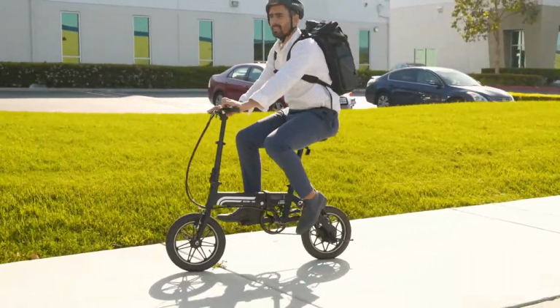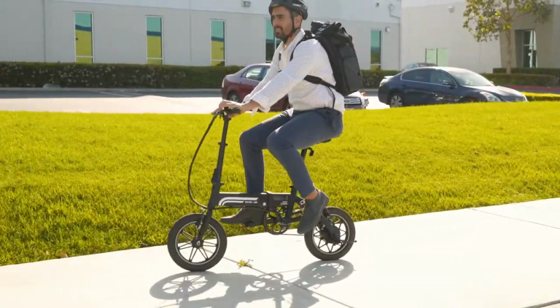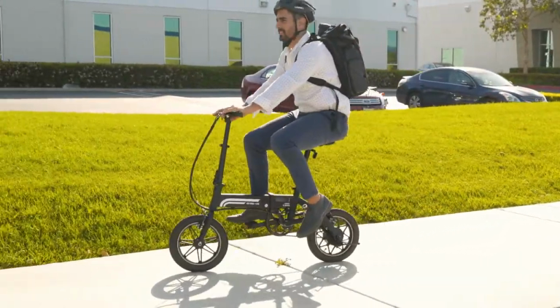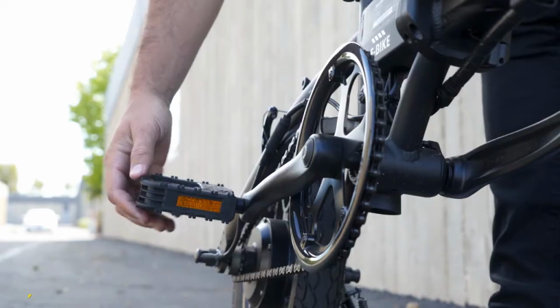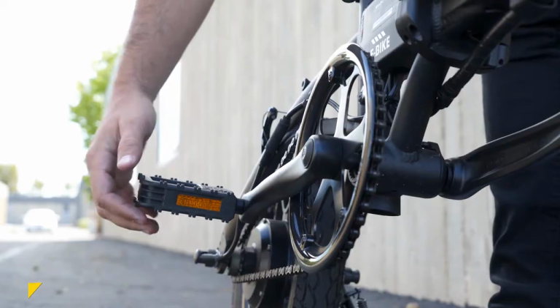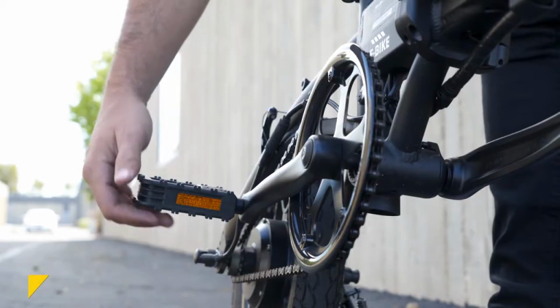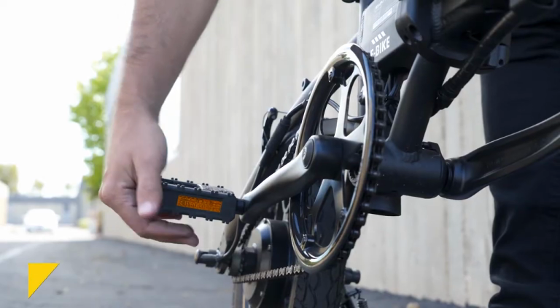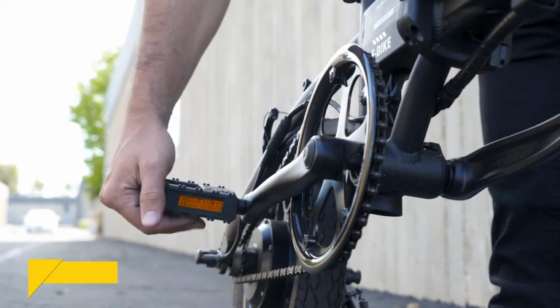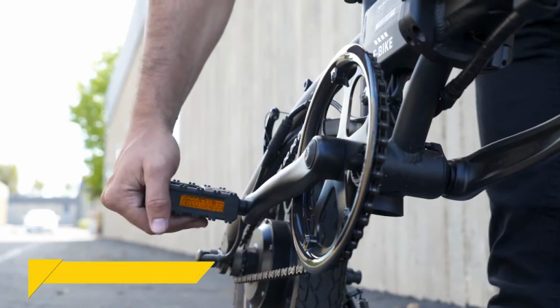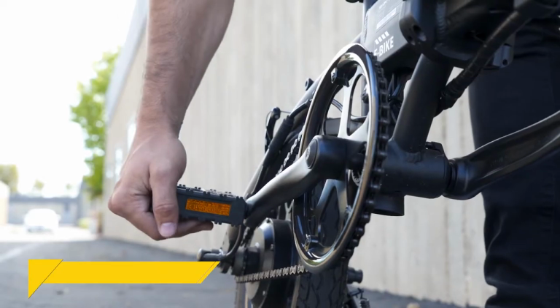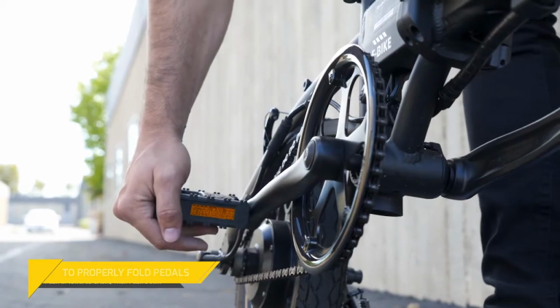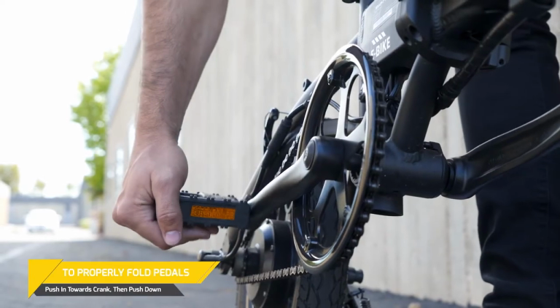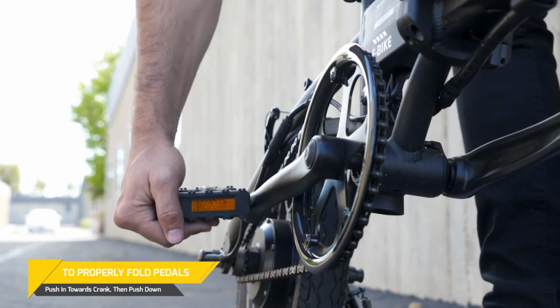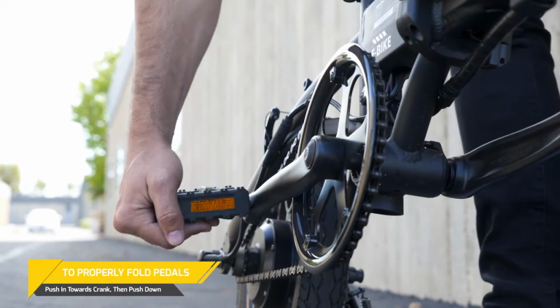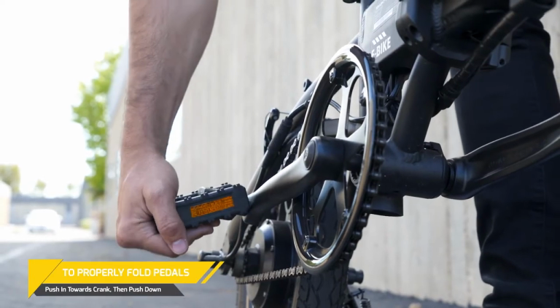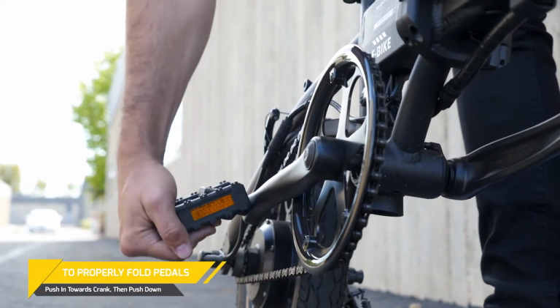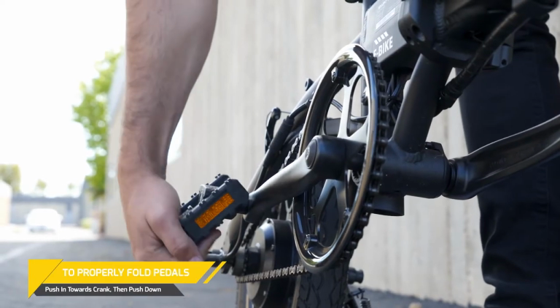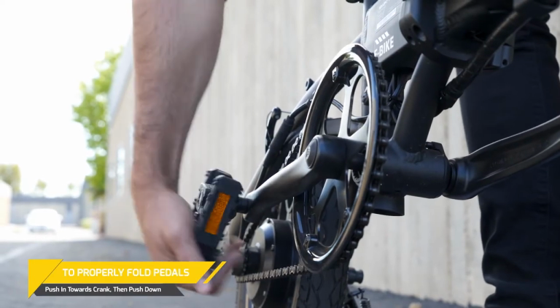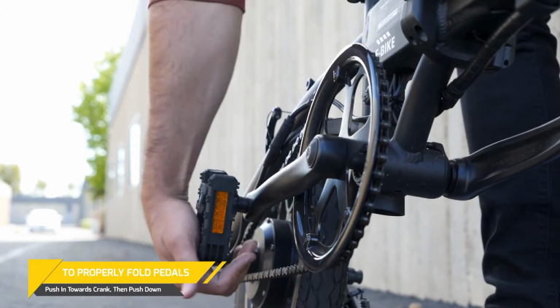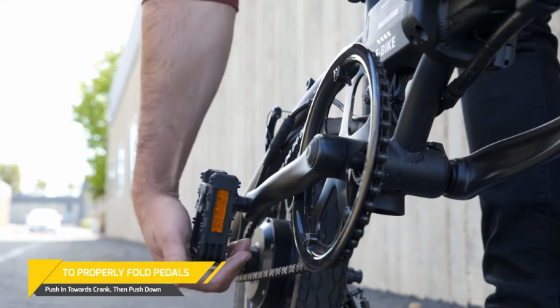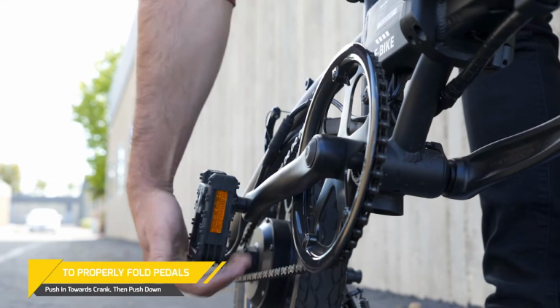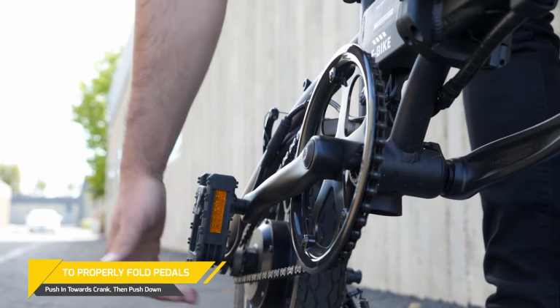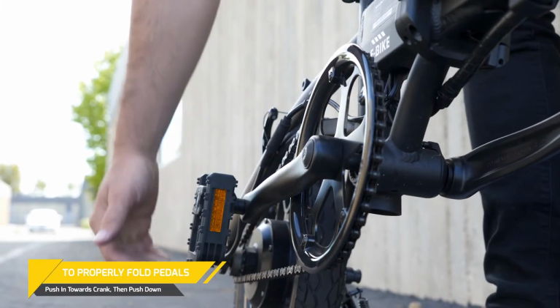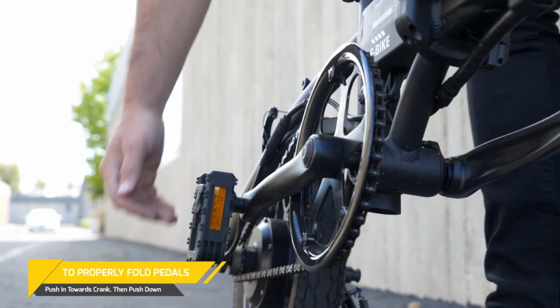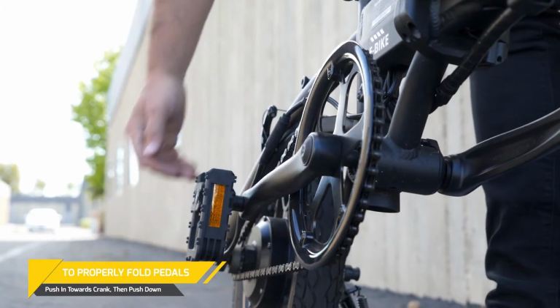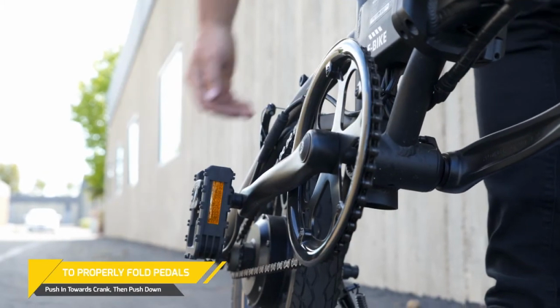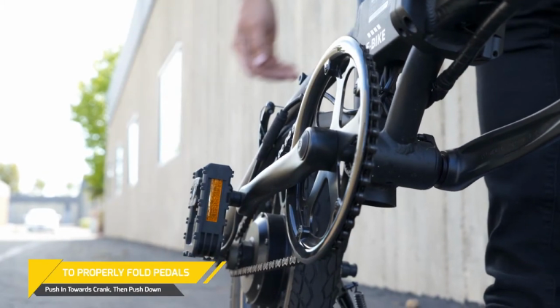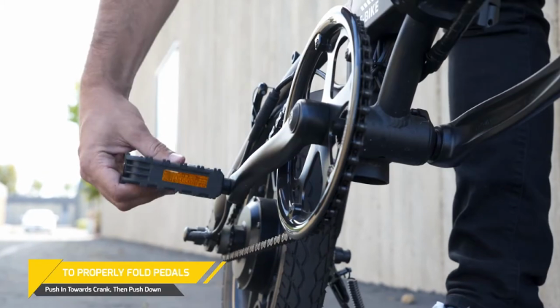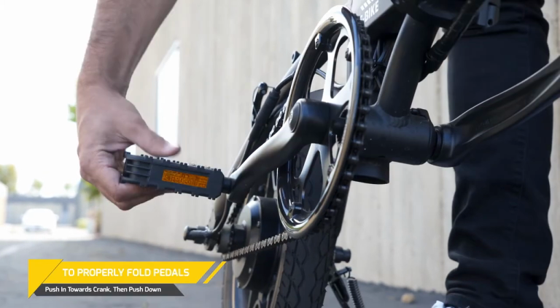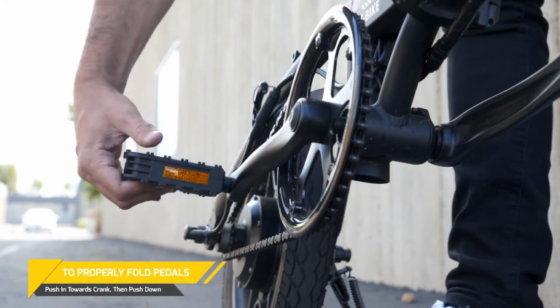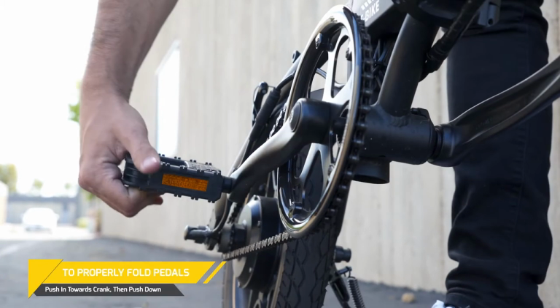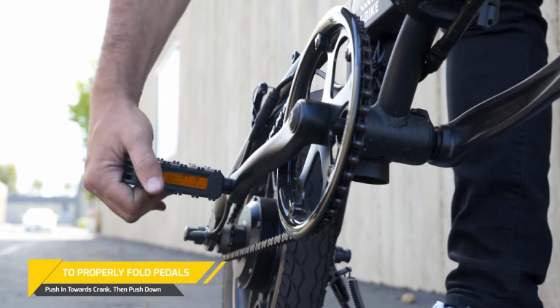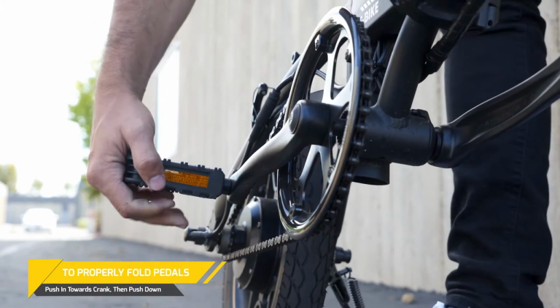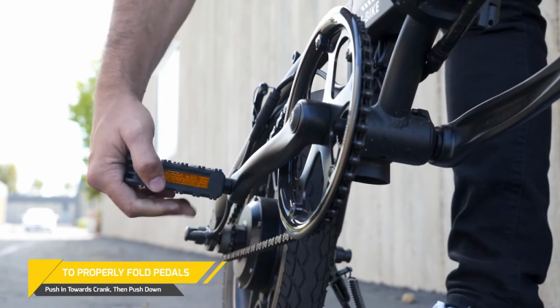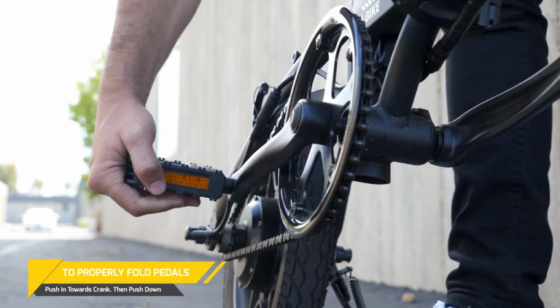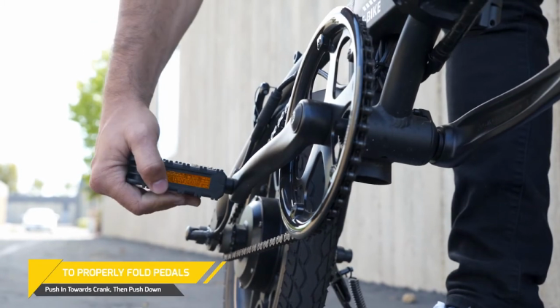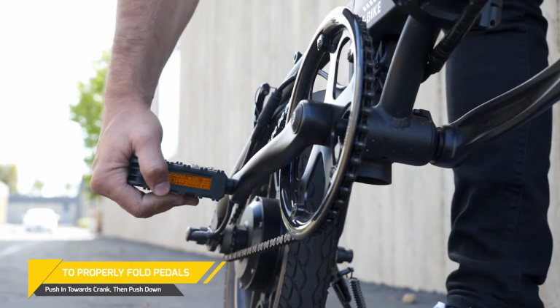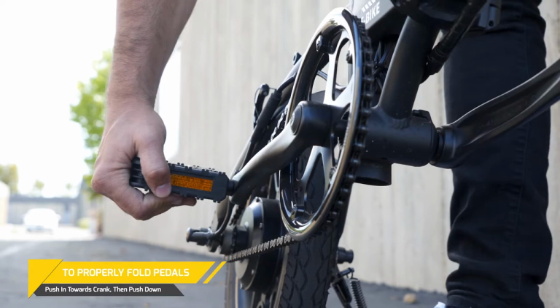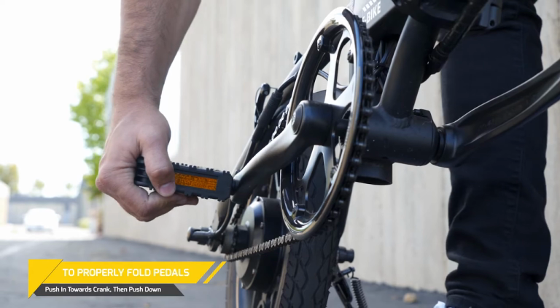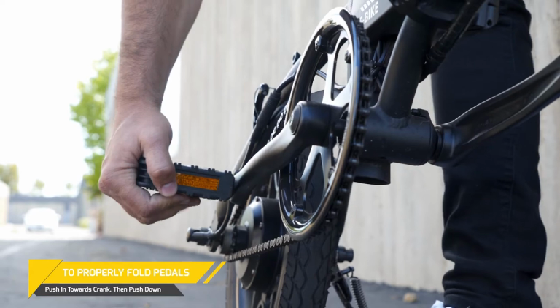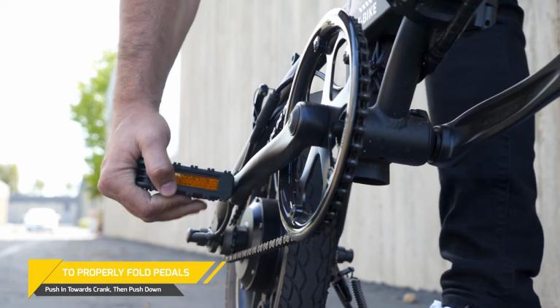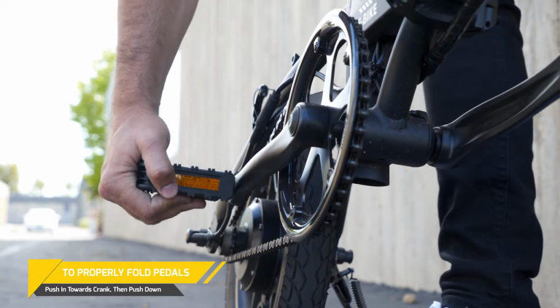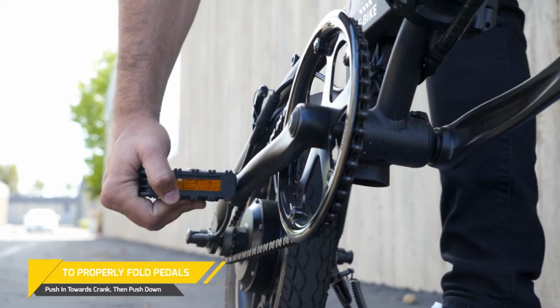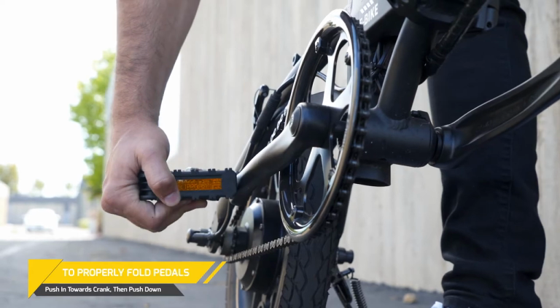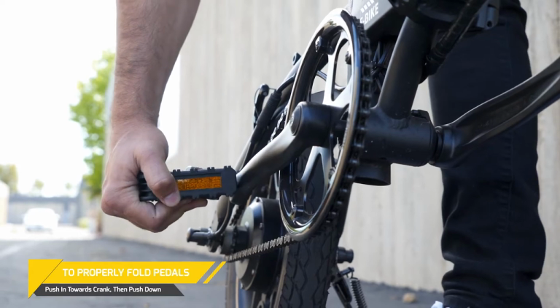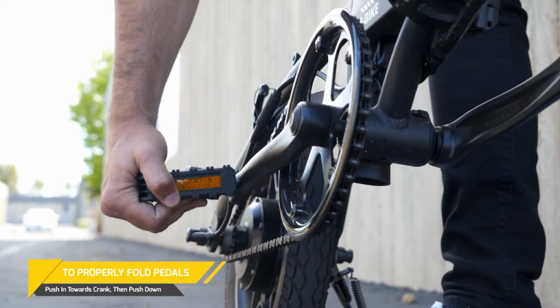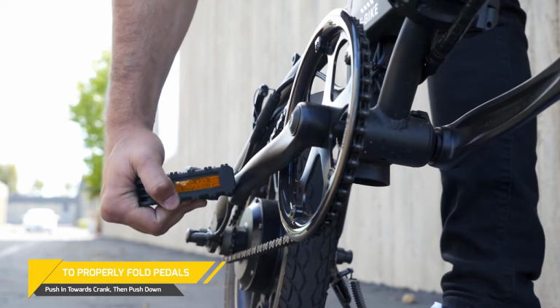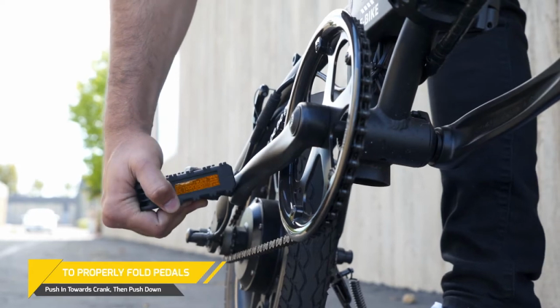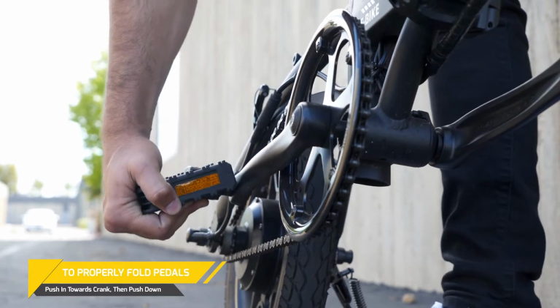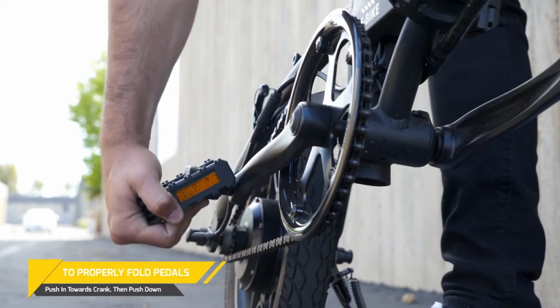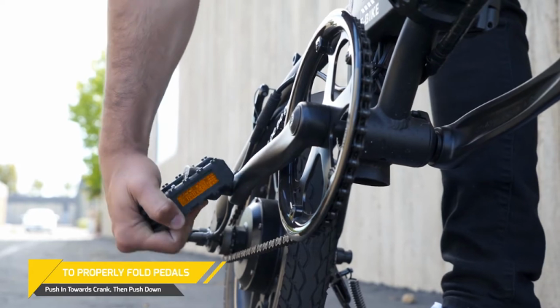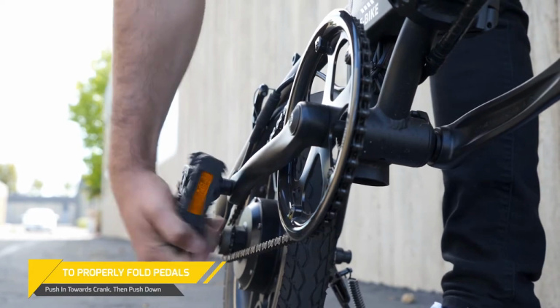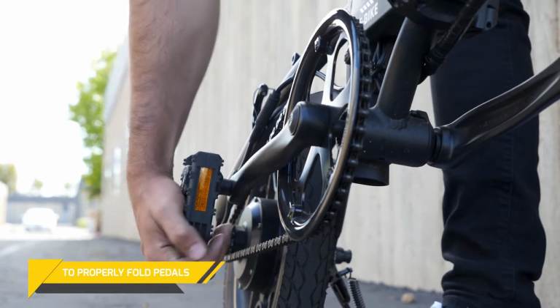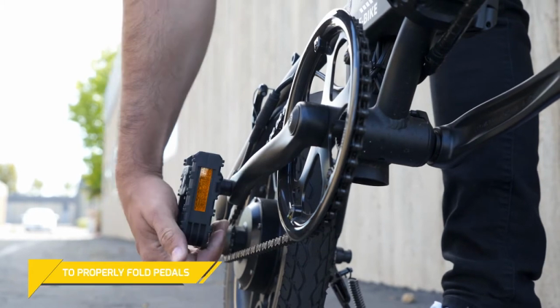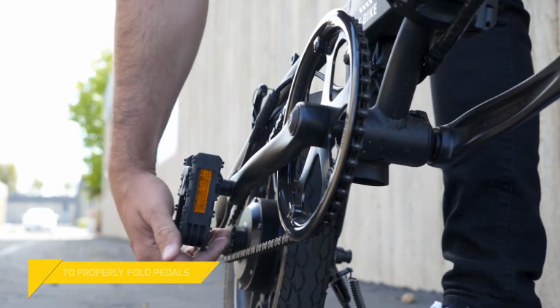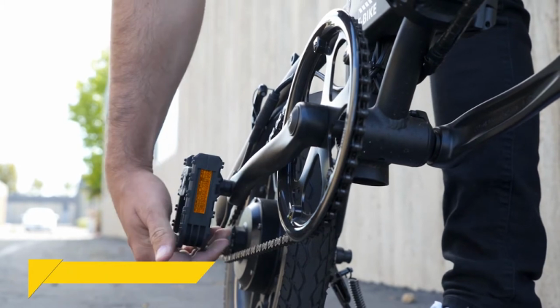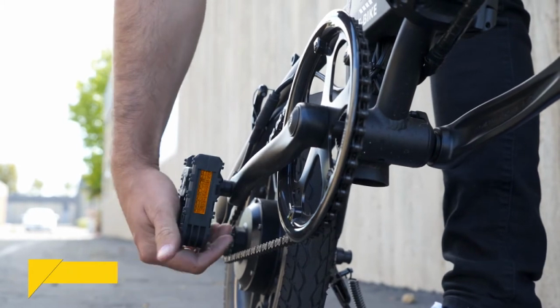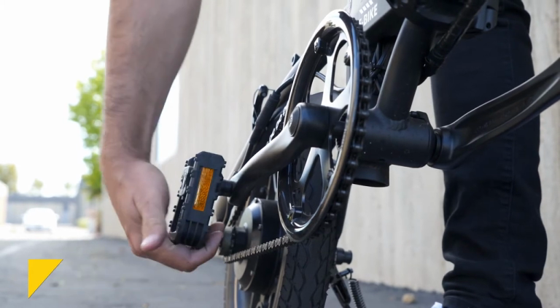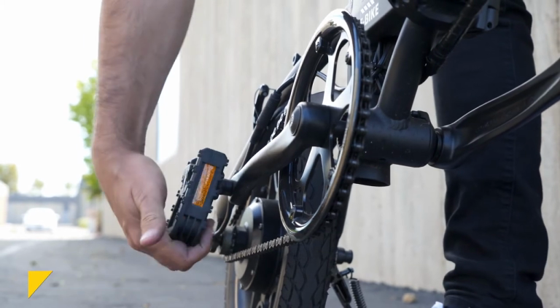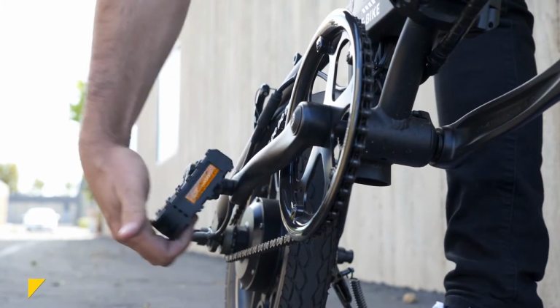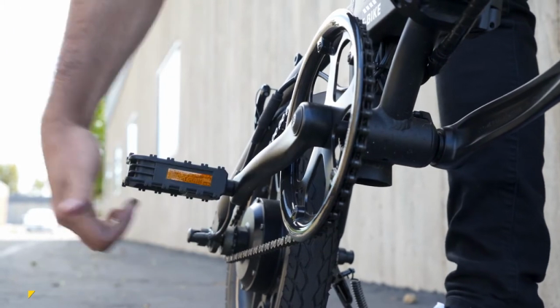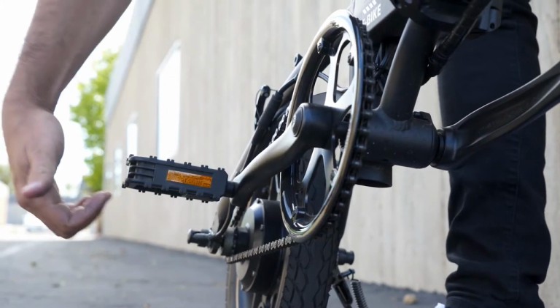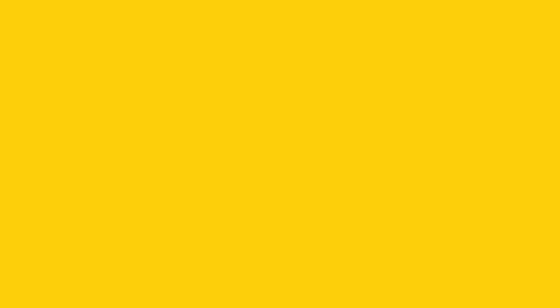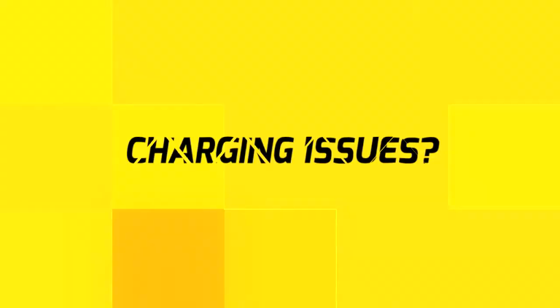Our pedals are made to be portable and compact. They can quickly be retracted by pushing the pedal inward first, then down.